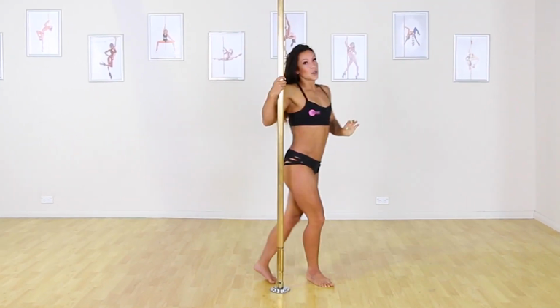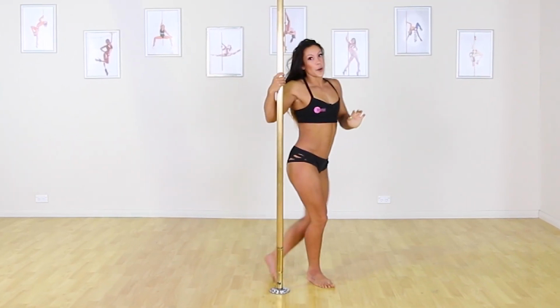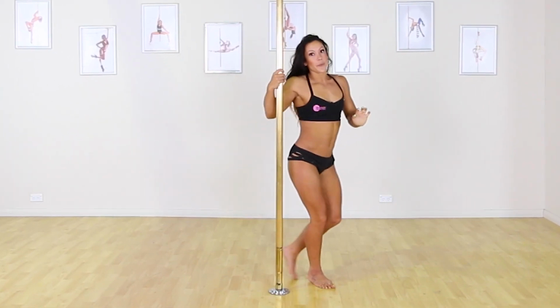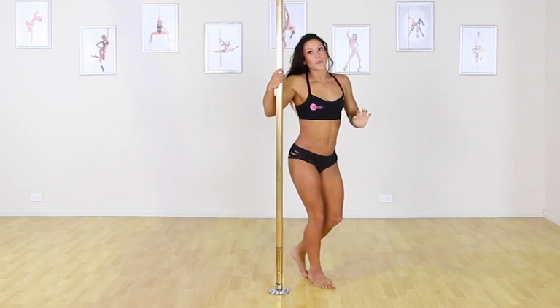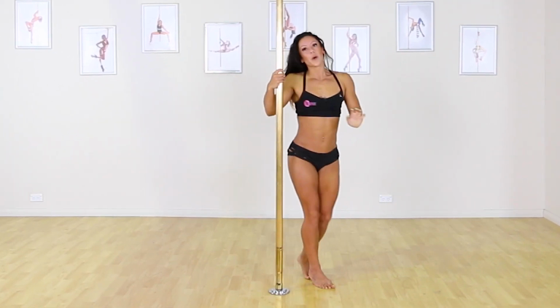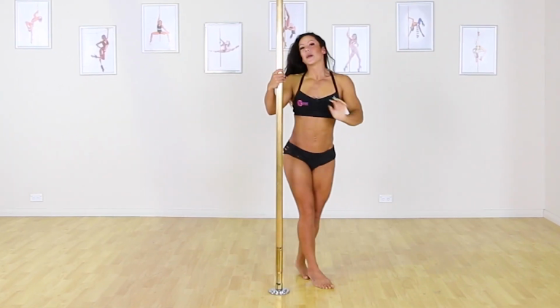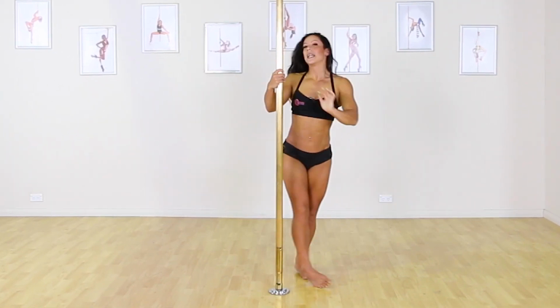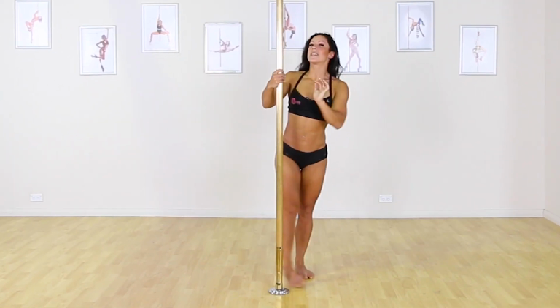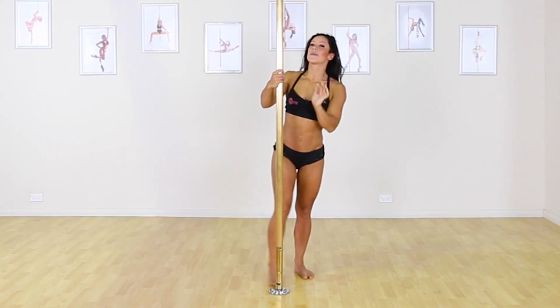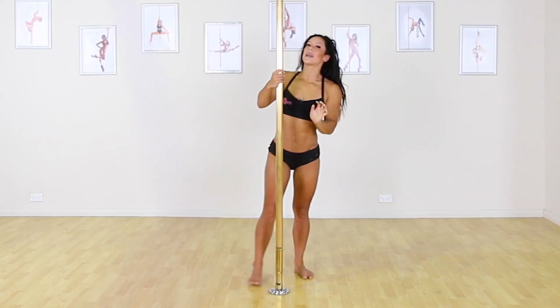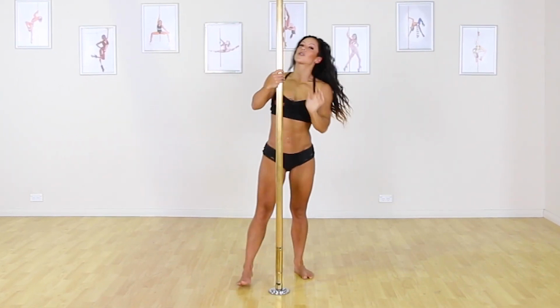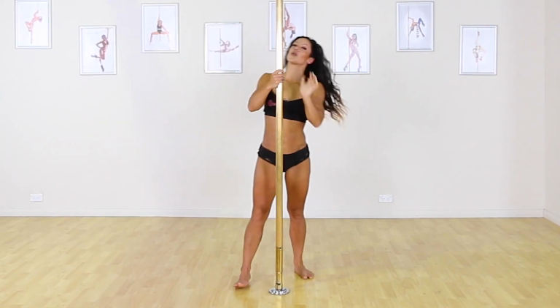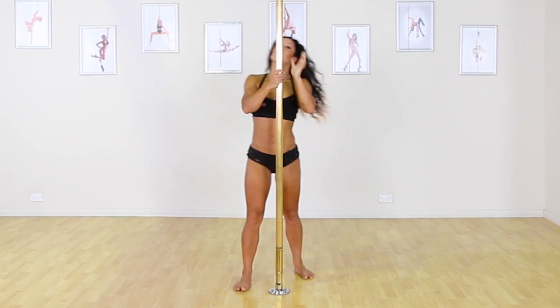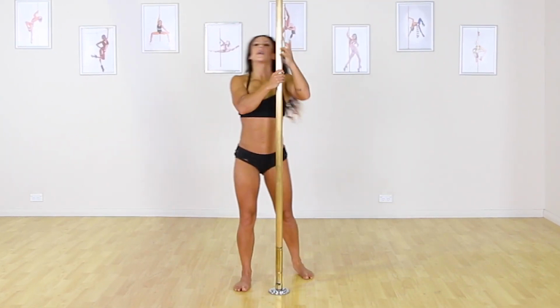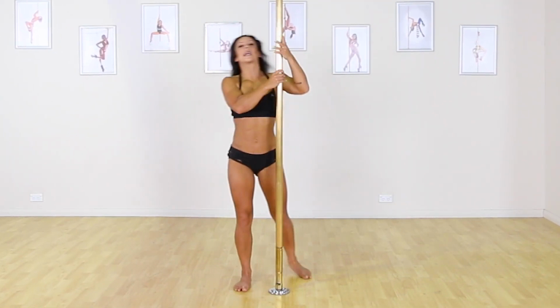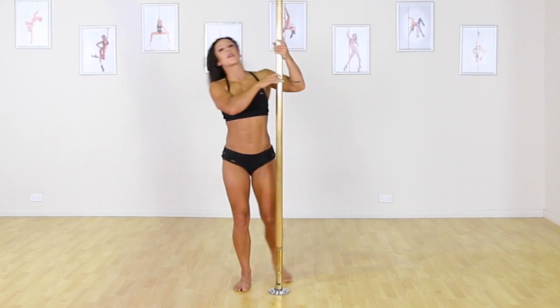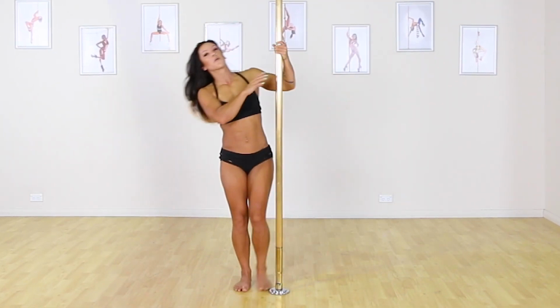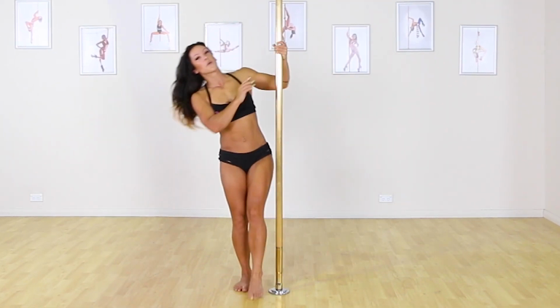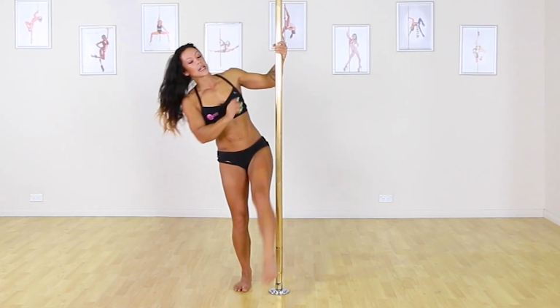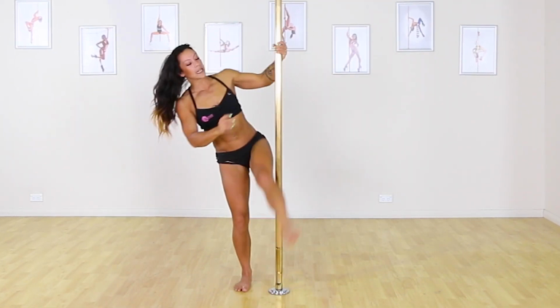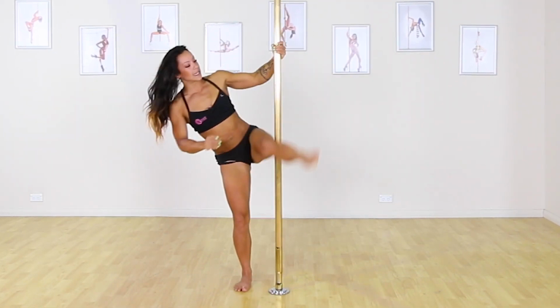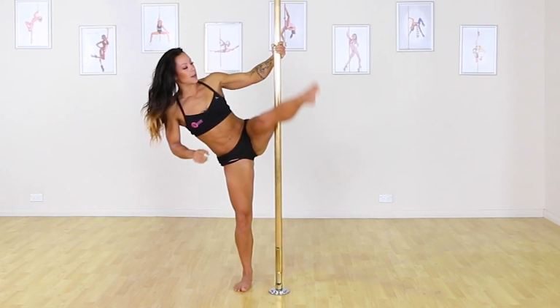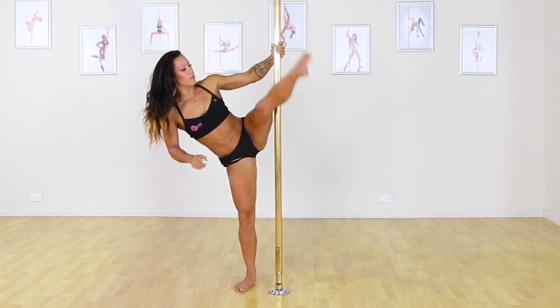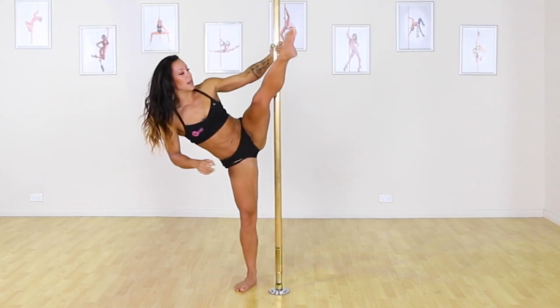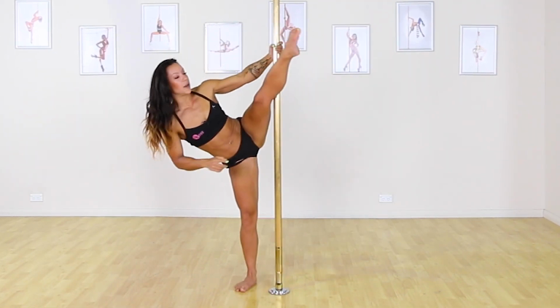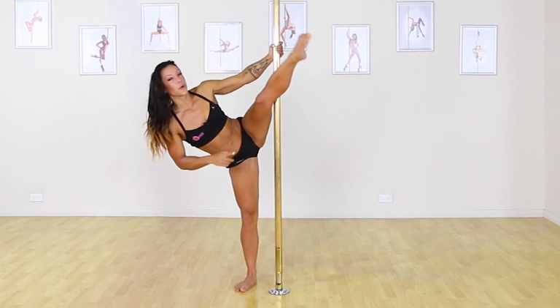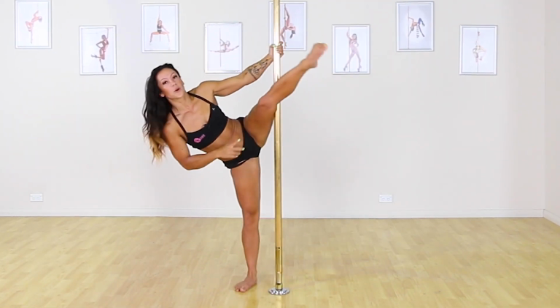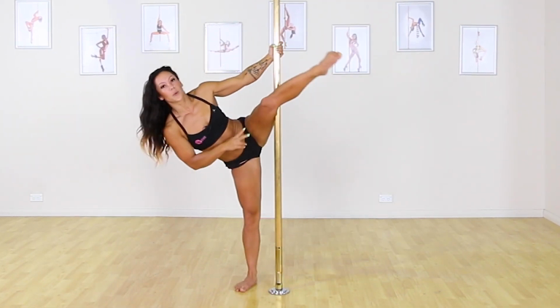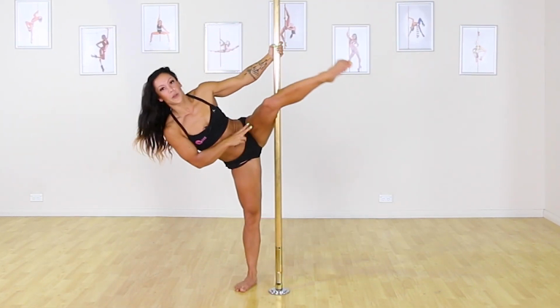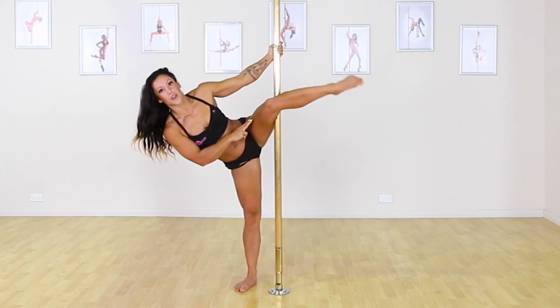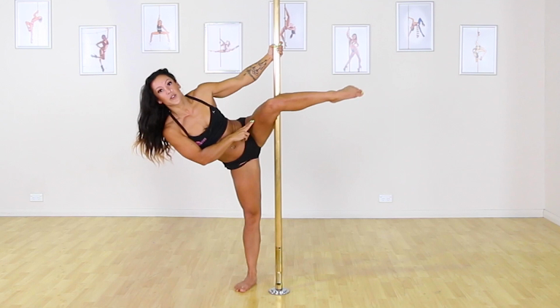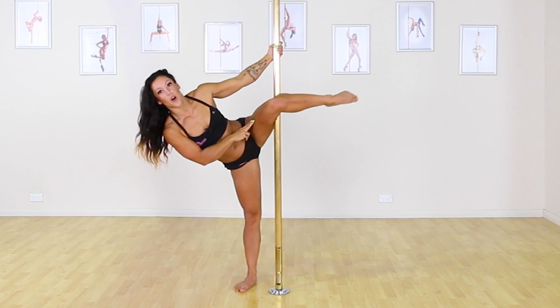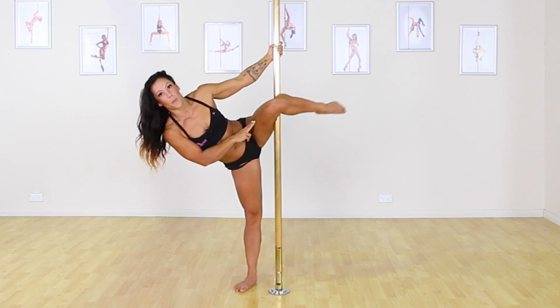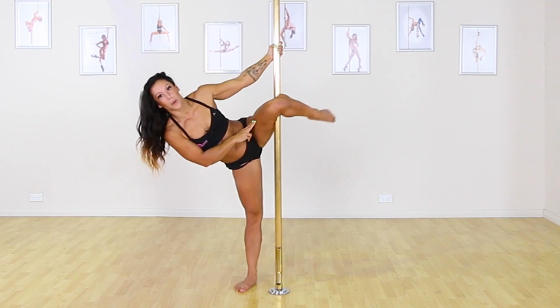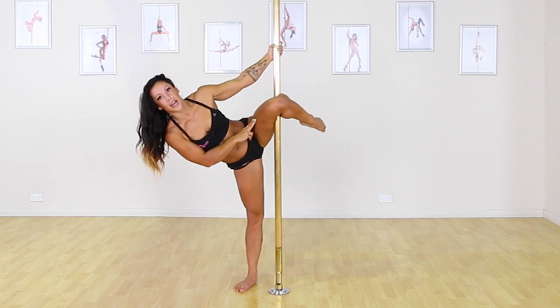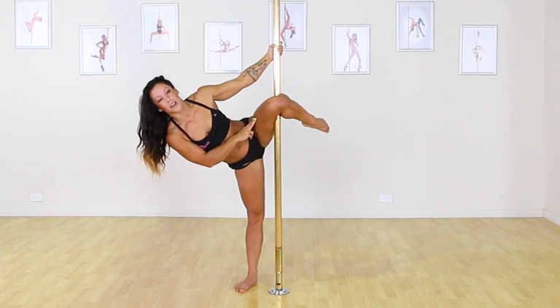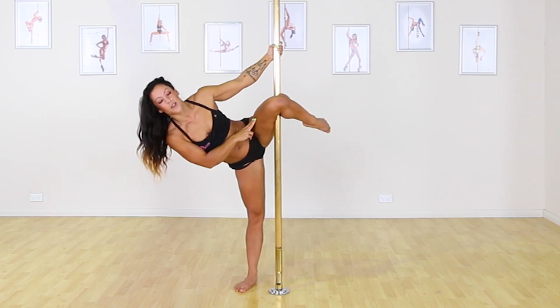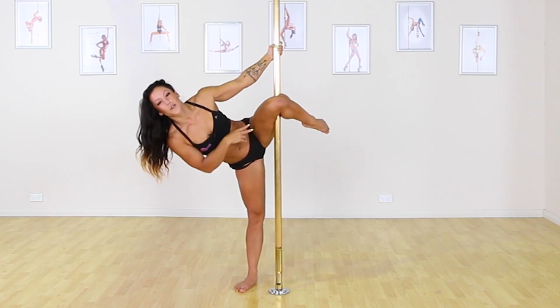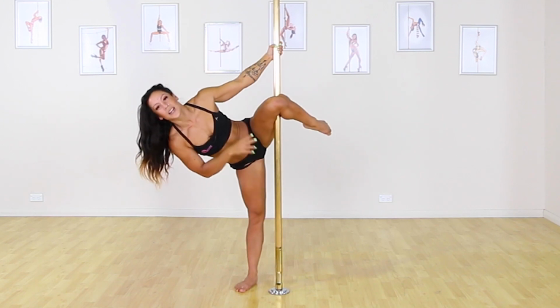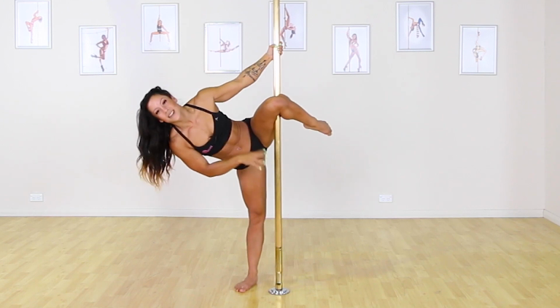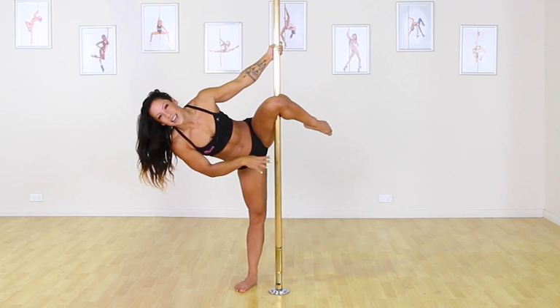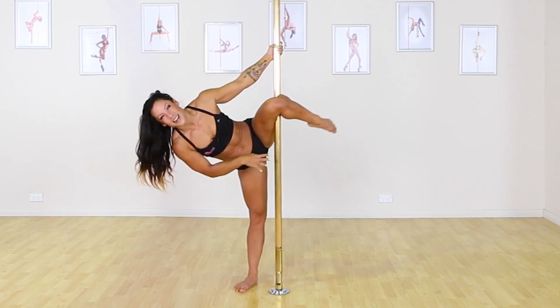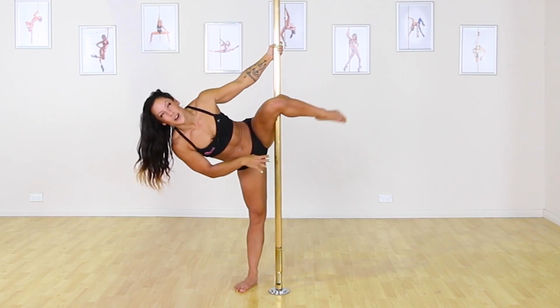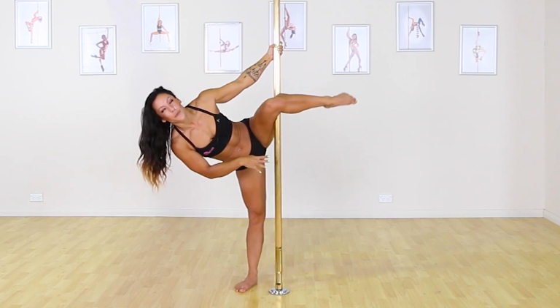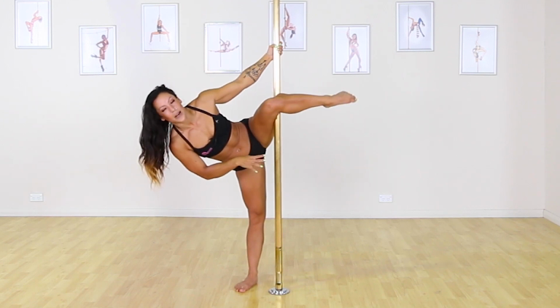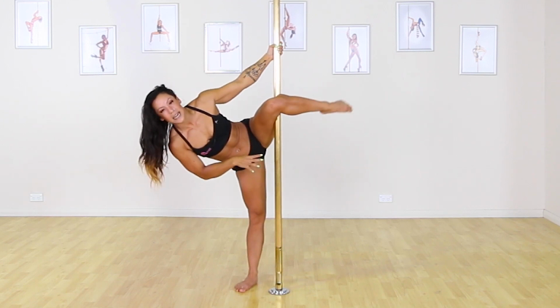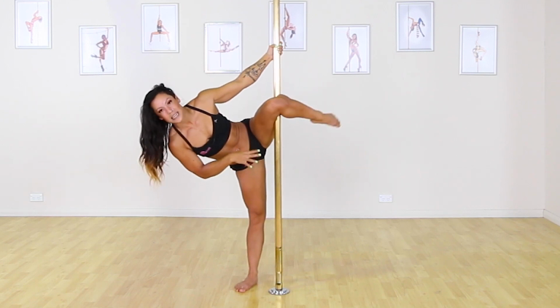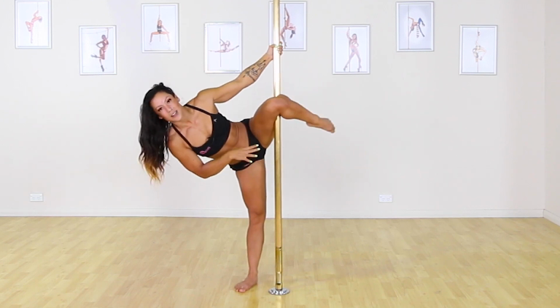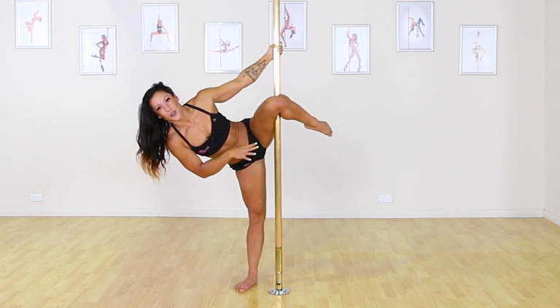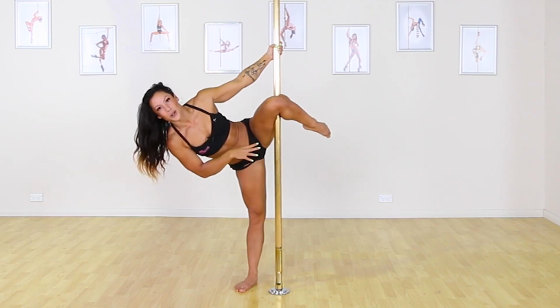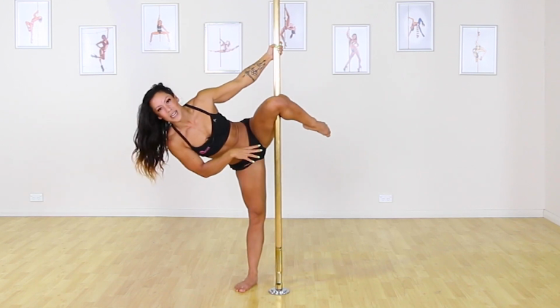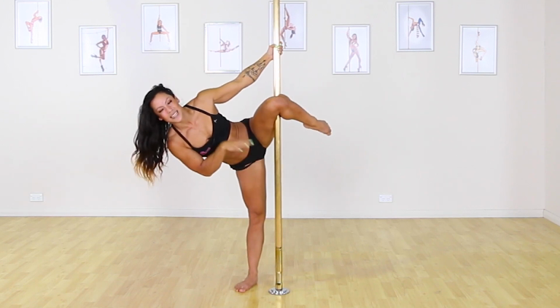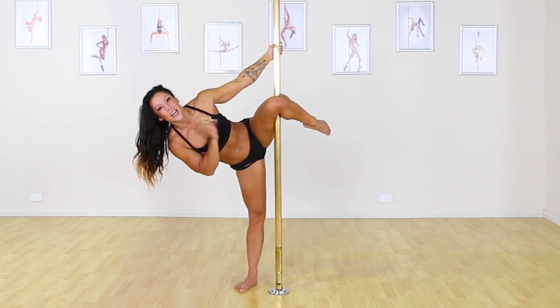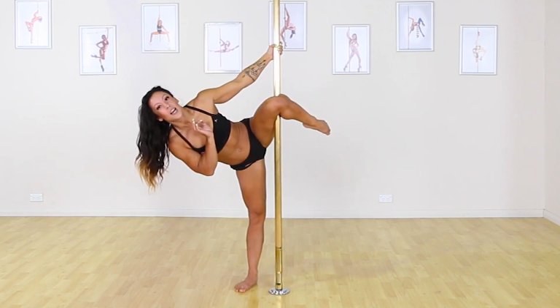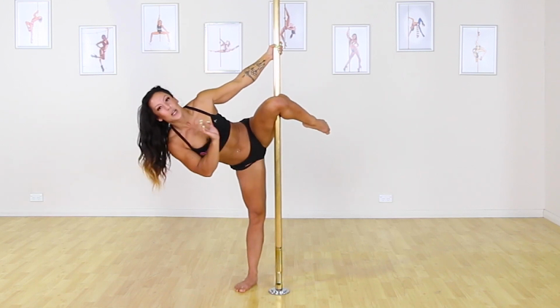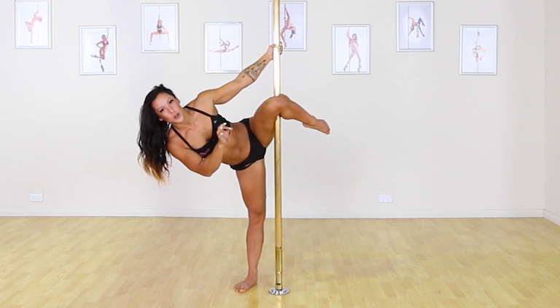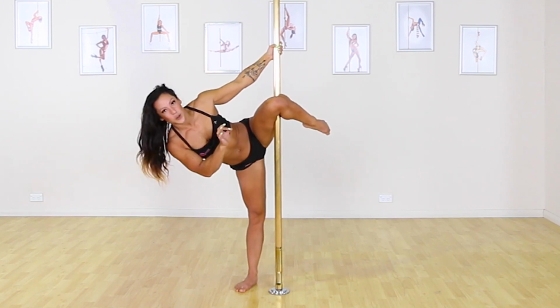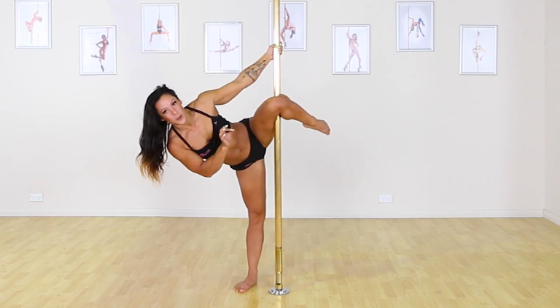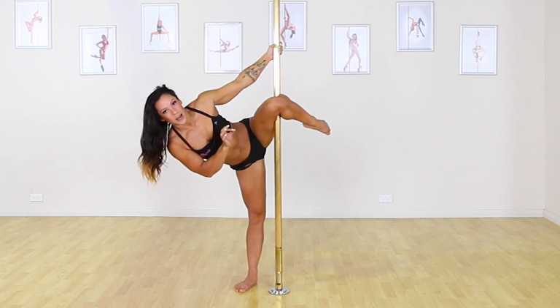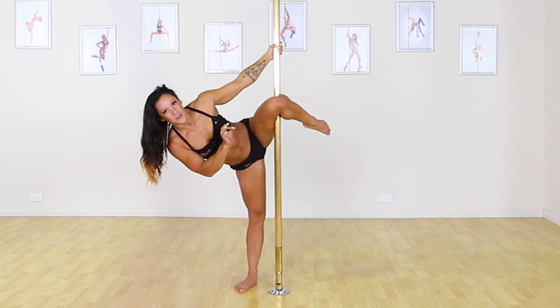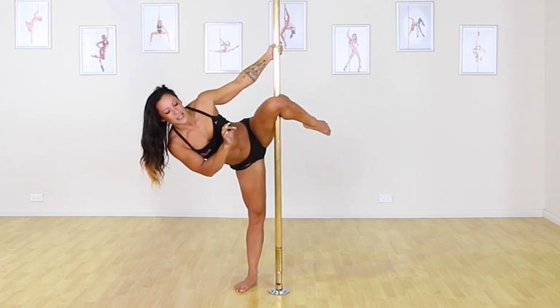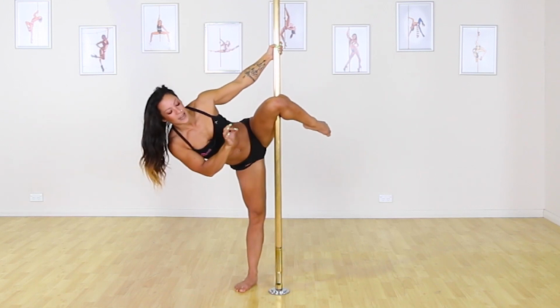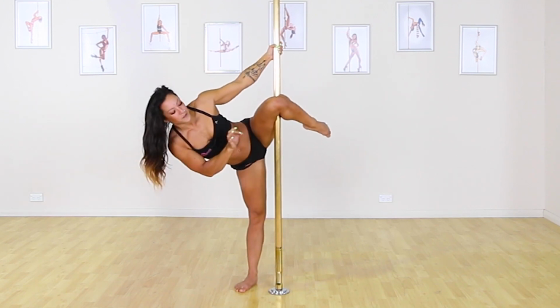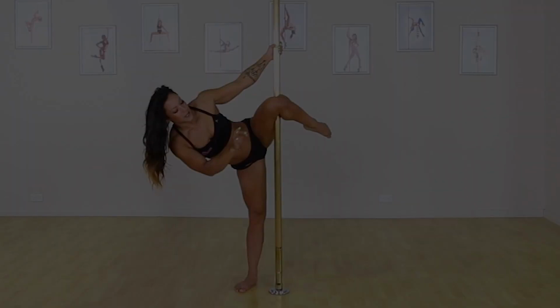We need to make sure that we get a really deep knee hook with the top leg. So if you need to get in and readjust your knees, do that for safety.